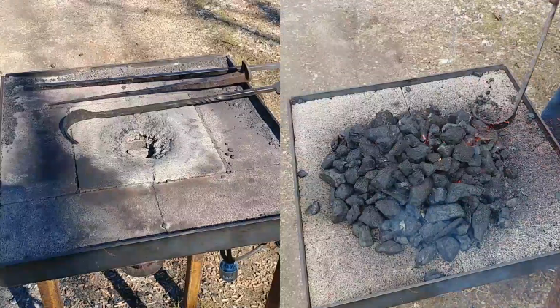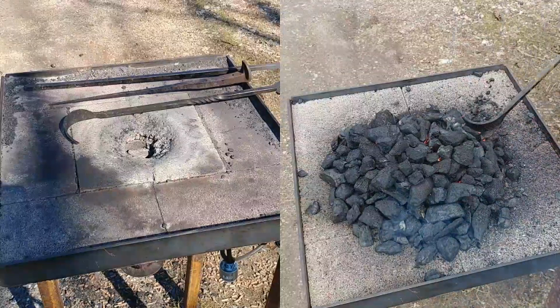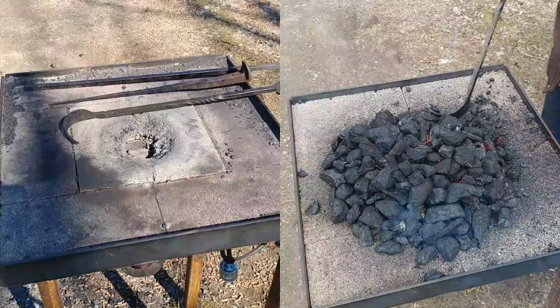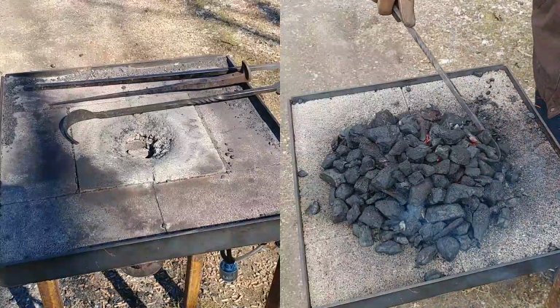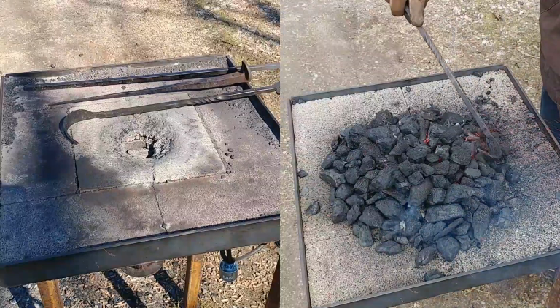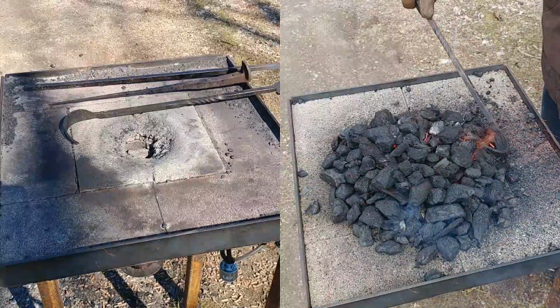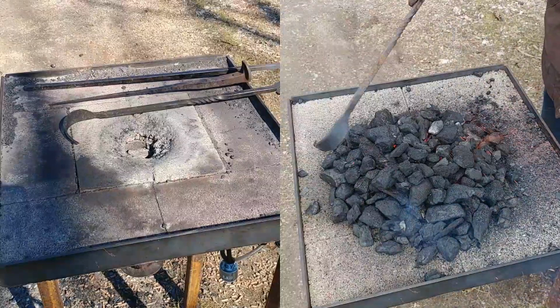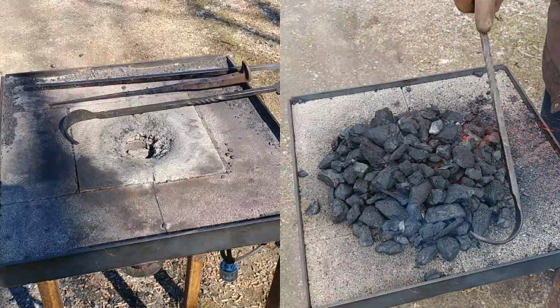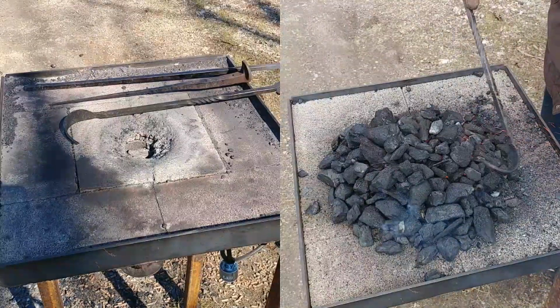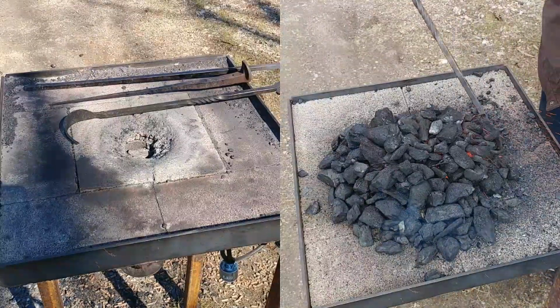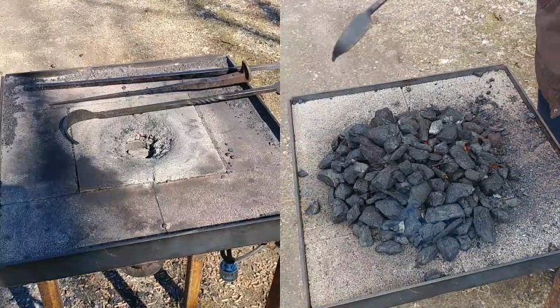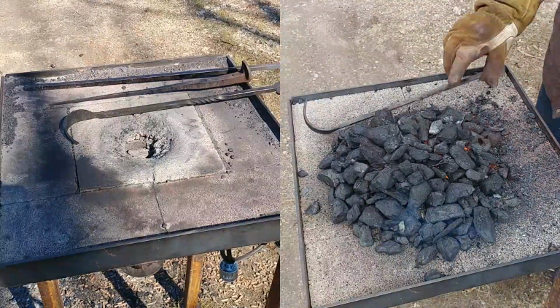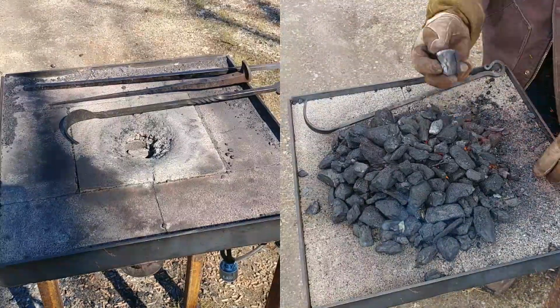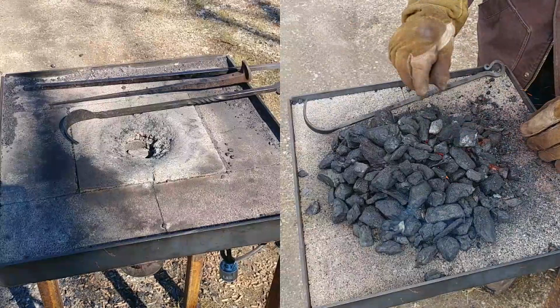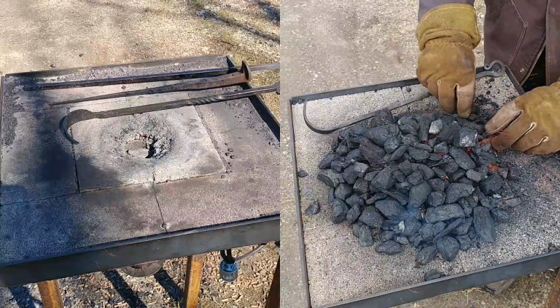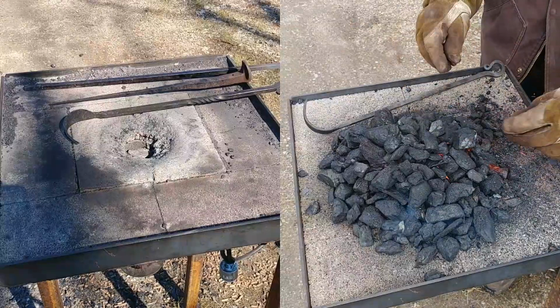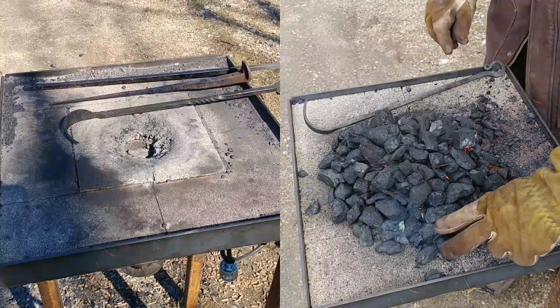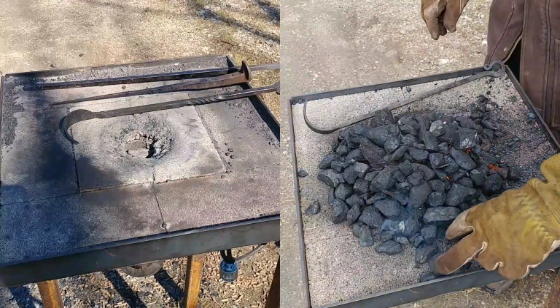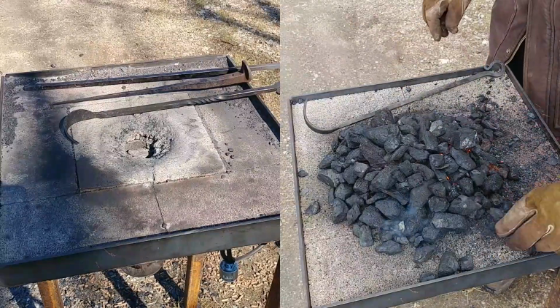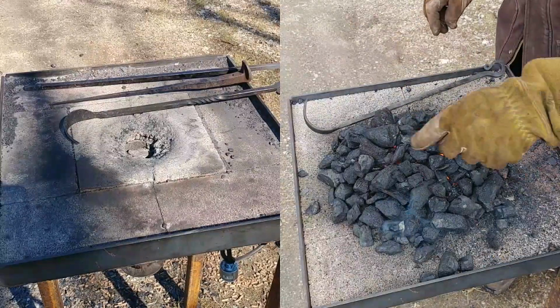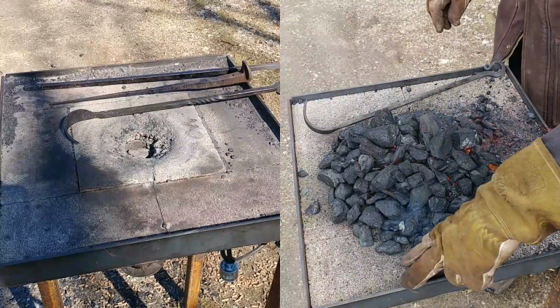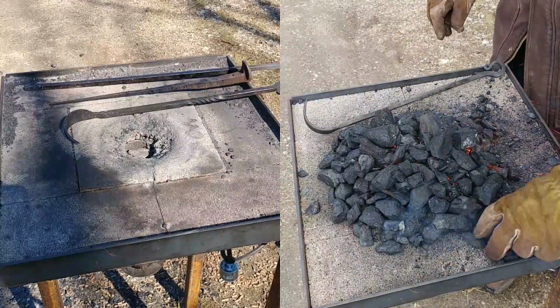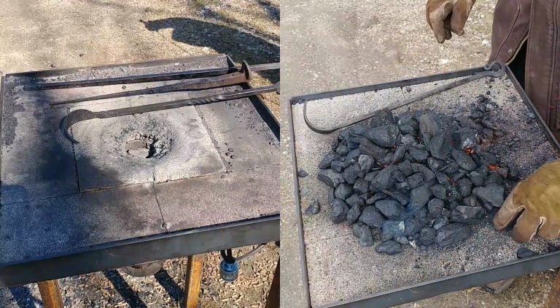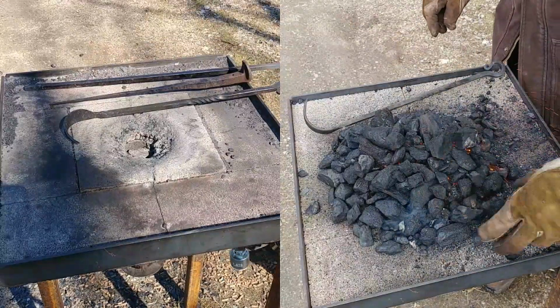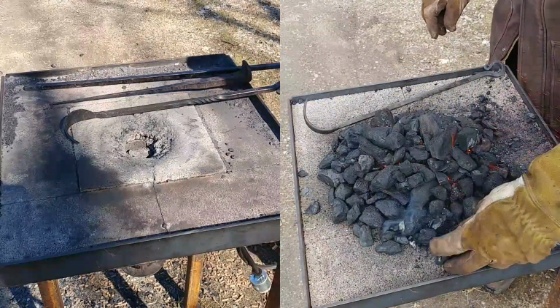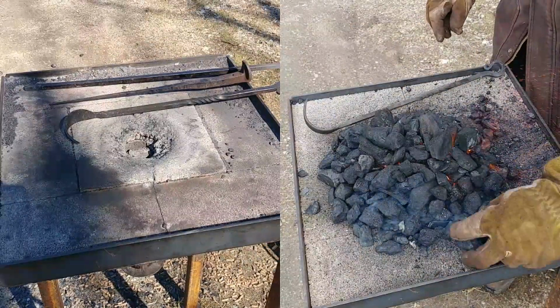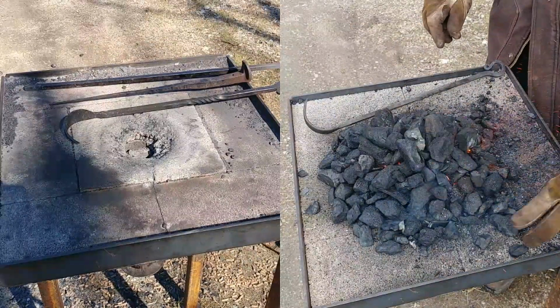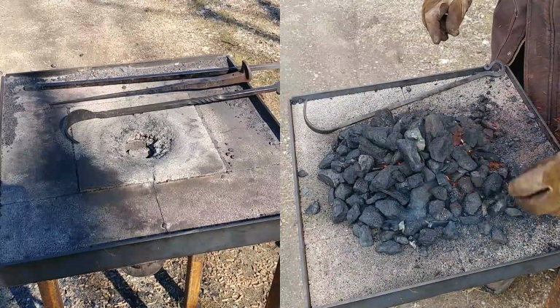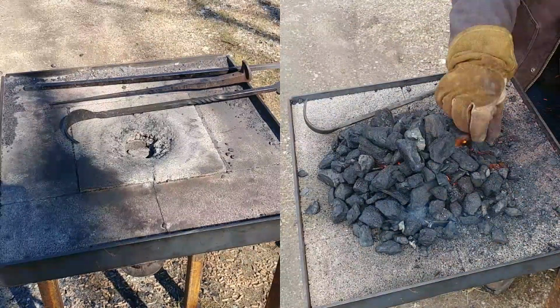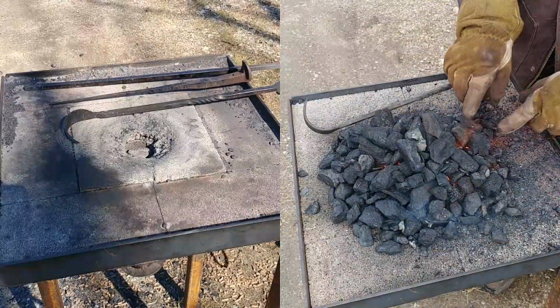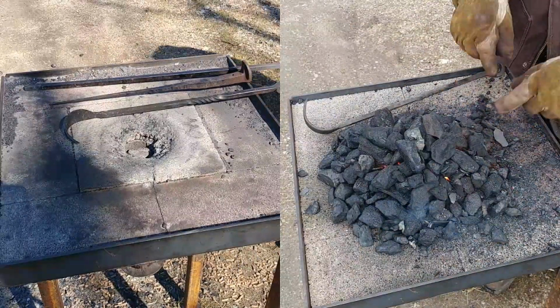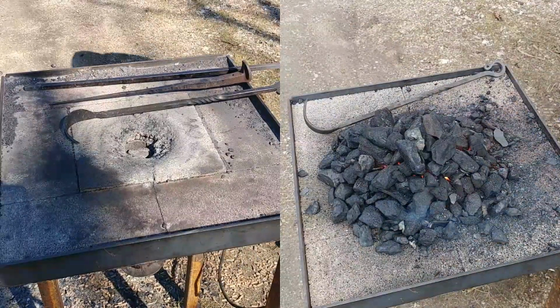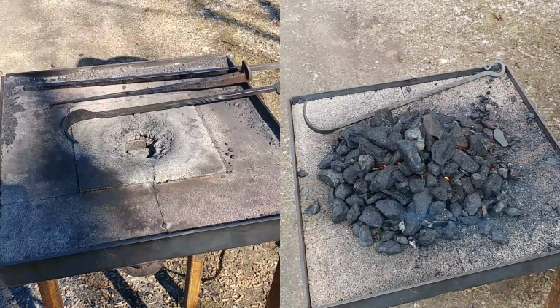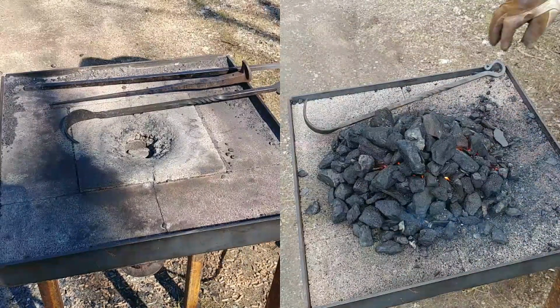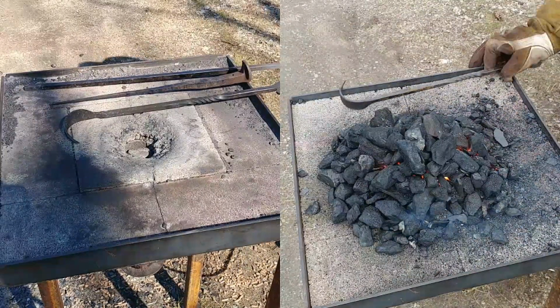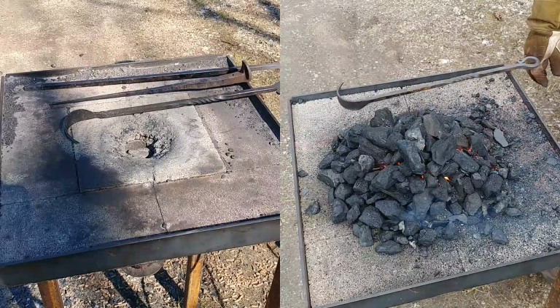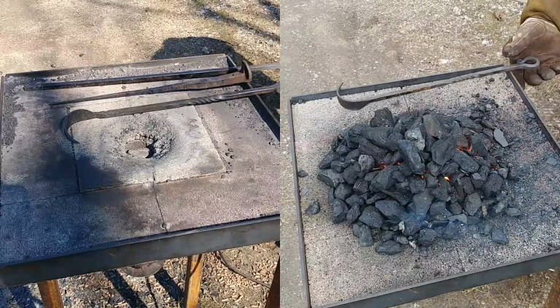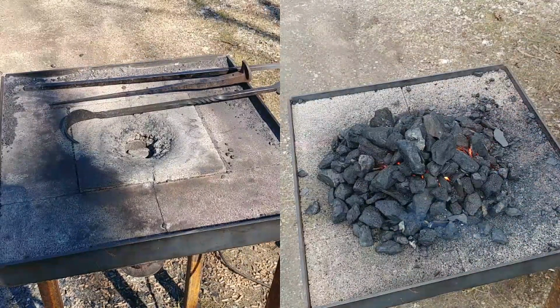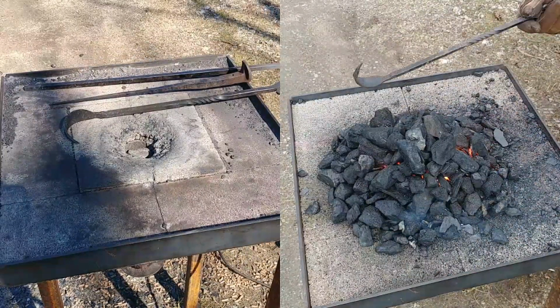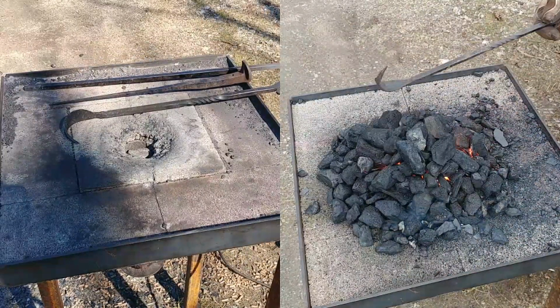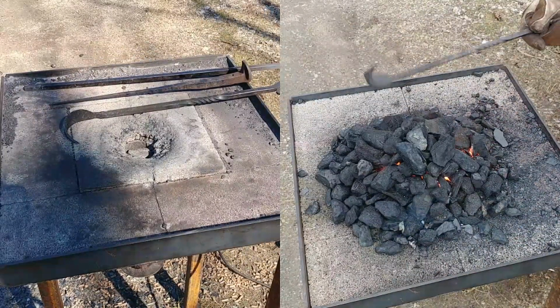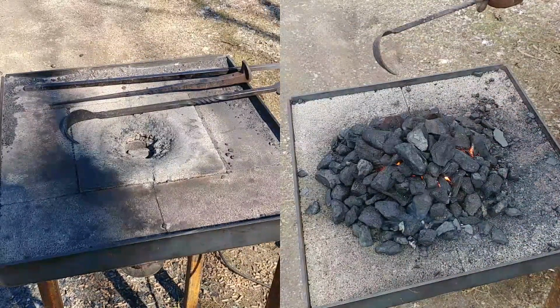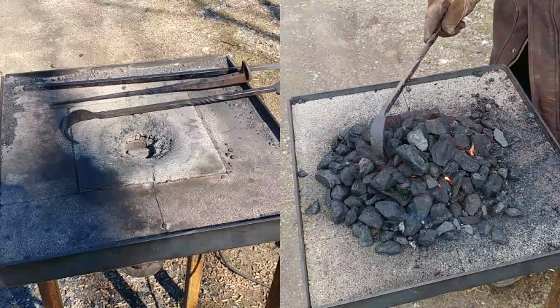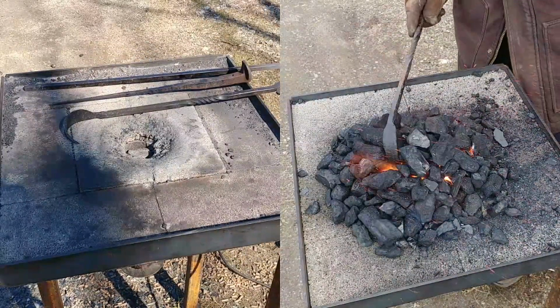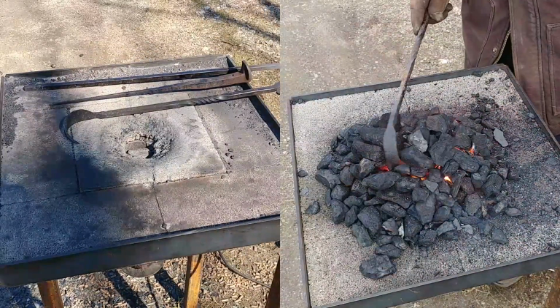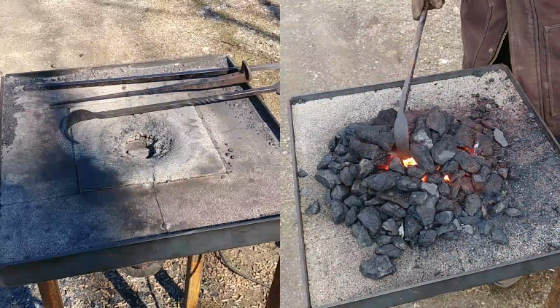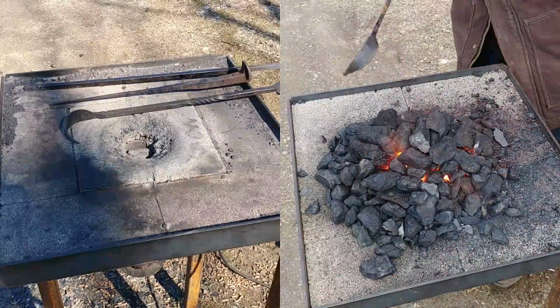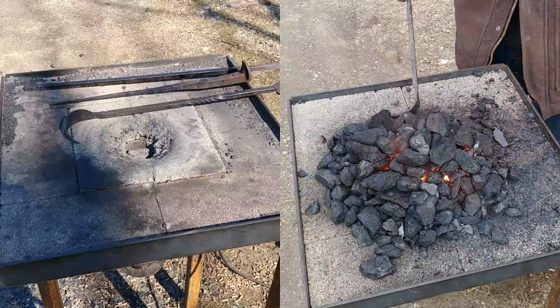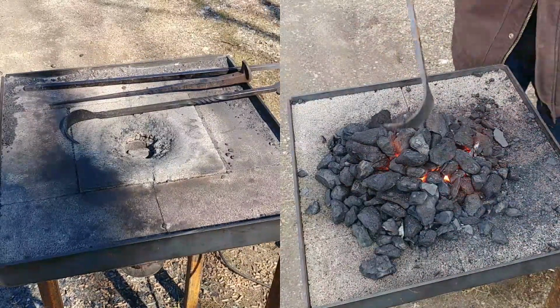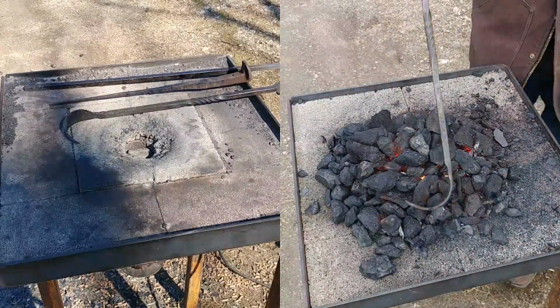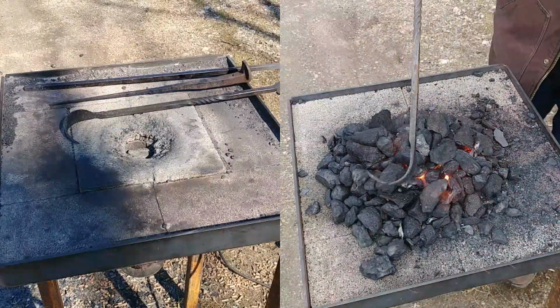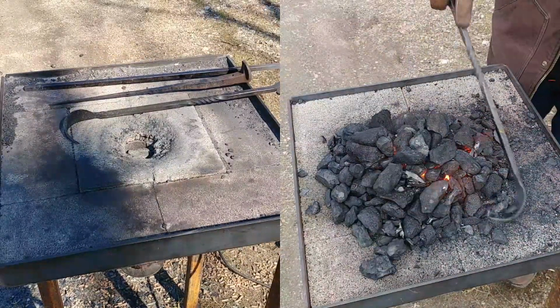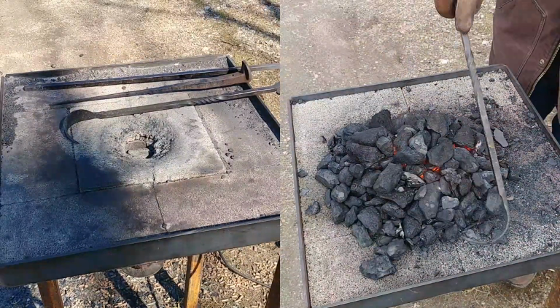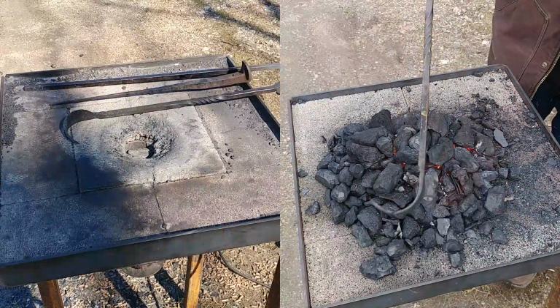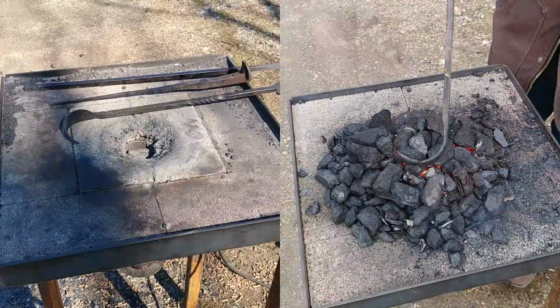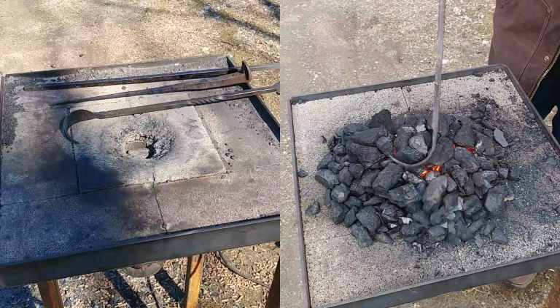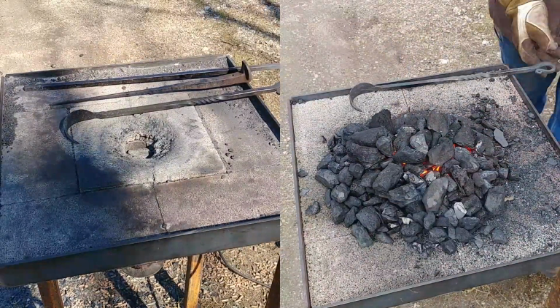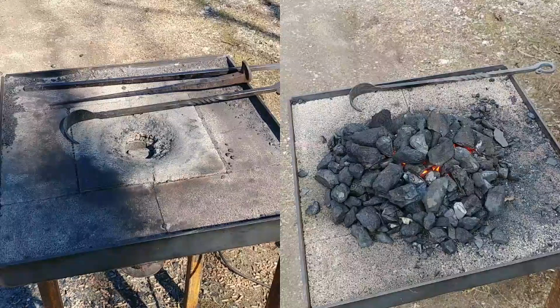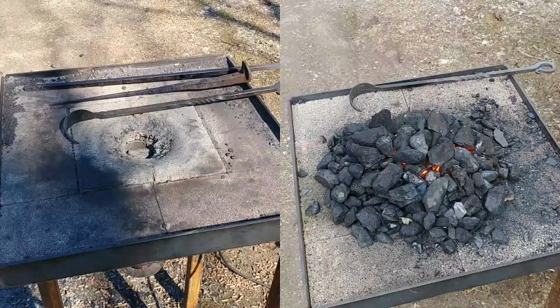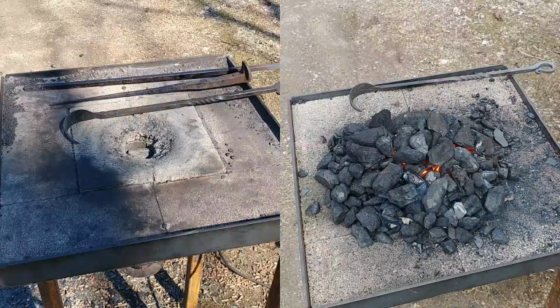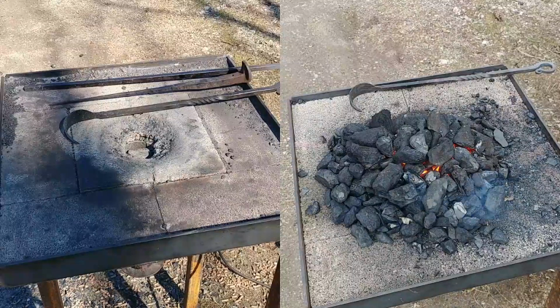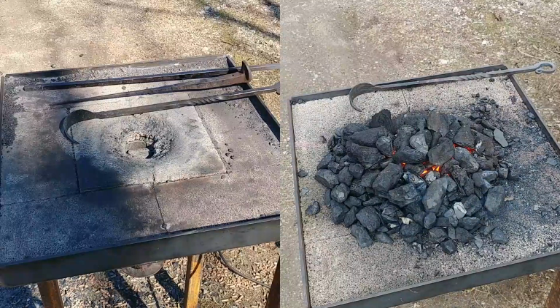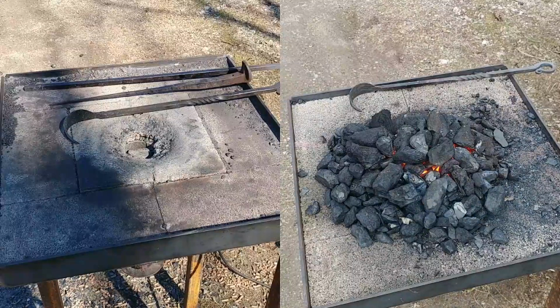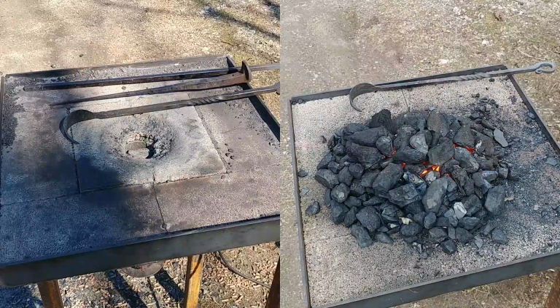Hello everybody, welcome back. Here's another little side-by-side comparison. This time we're going to compare anthracite coal to coke.